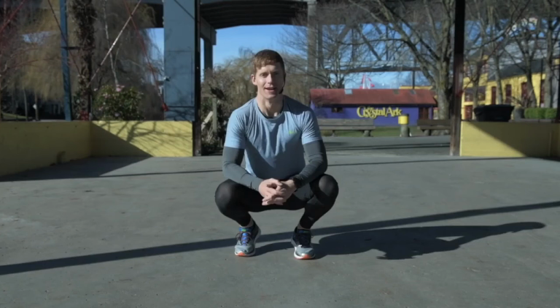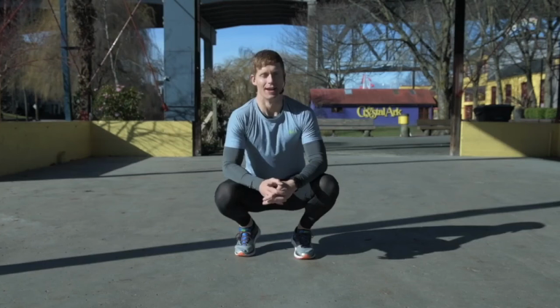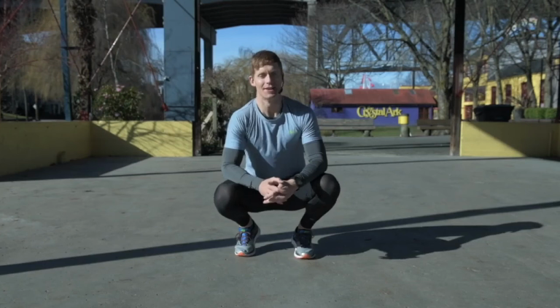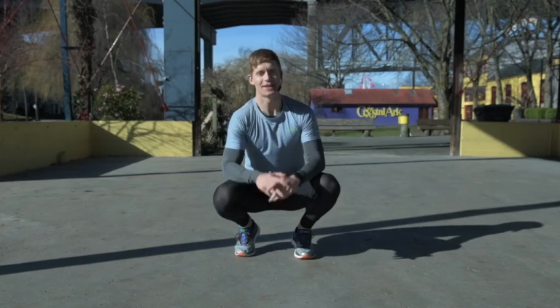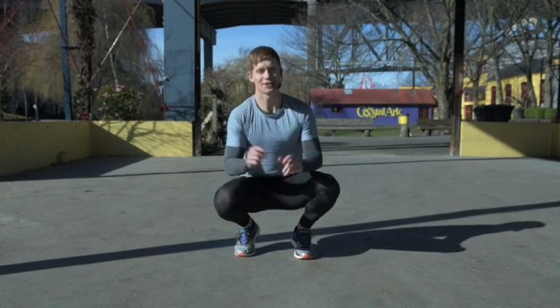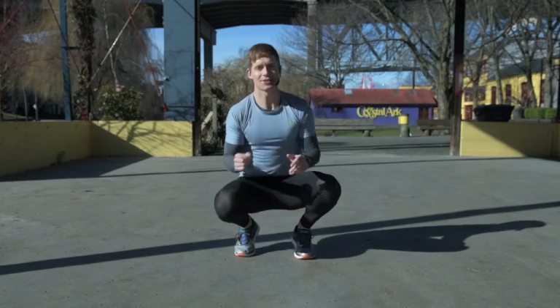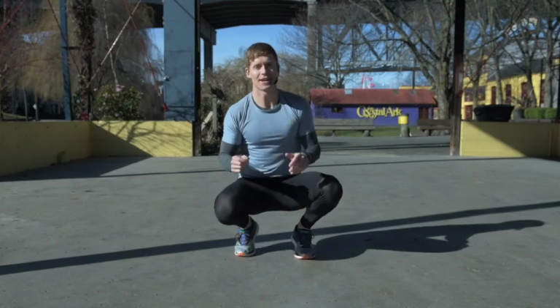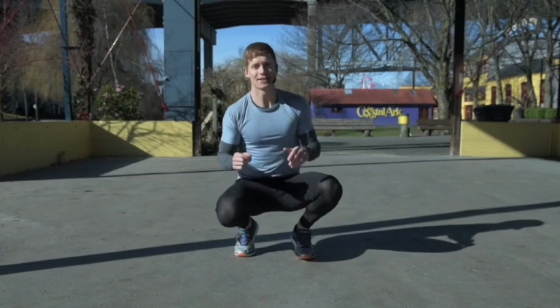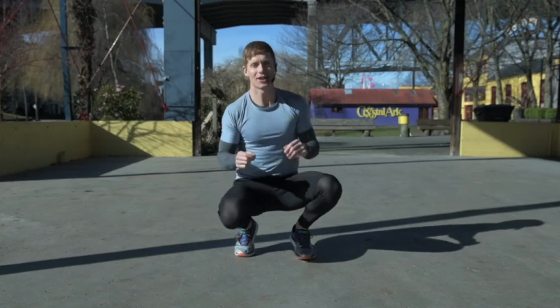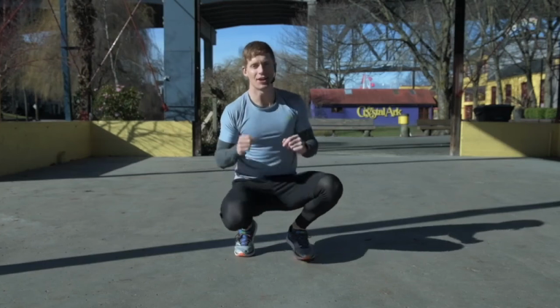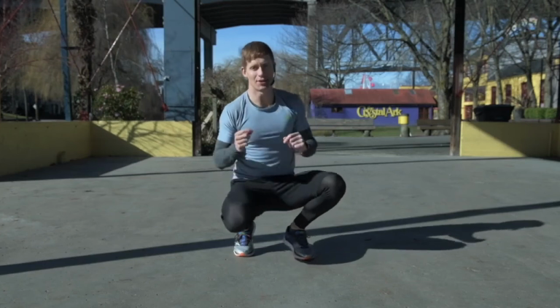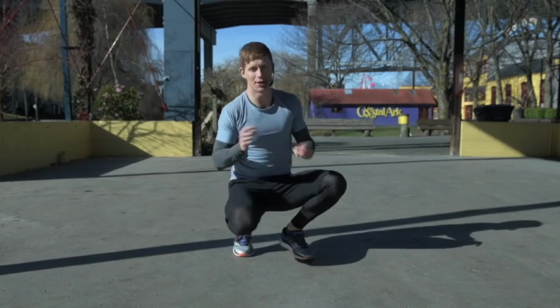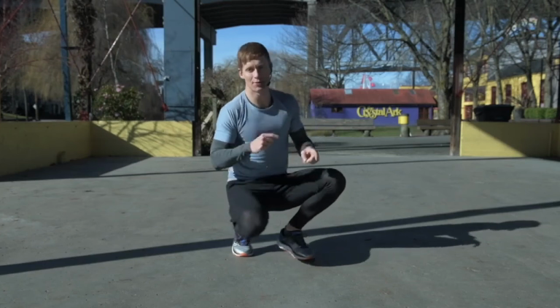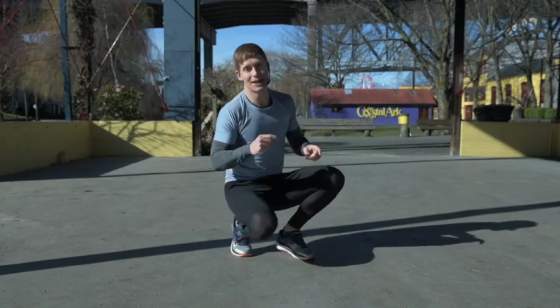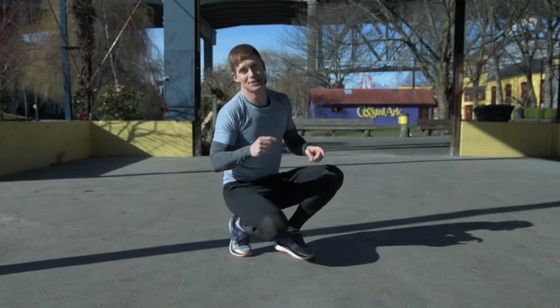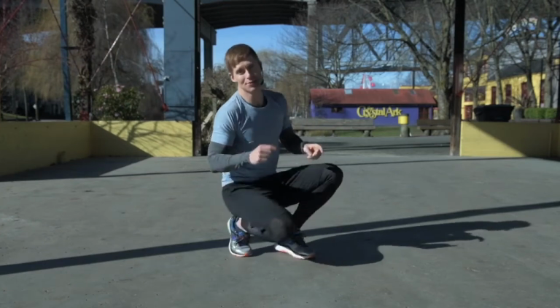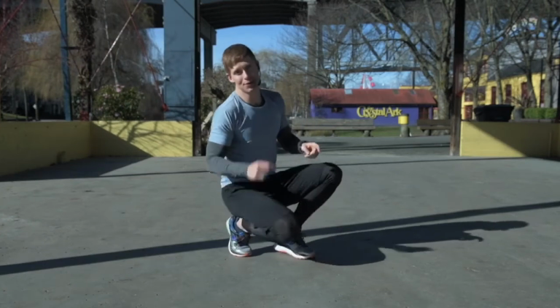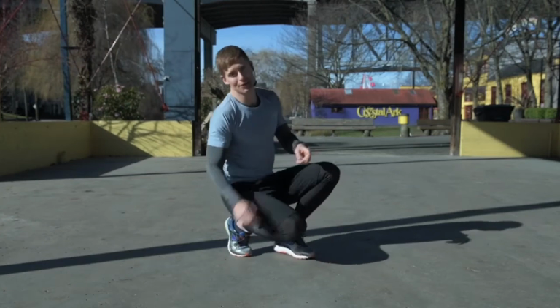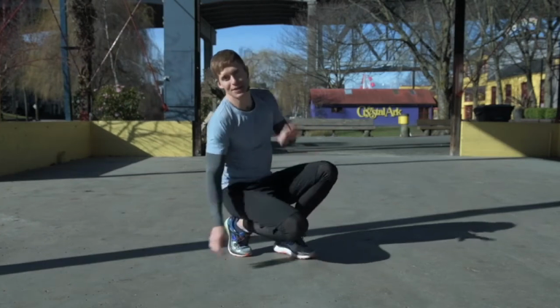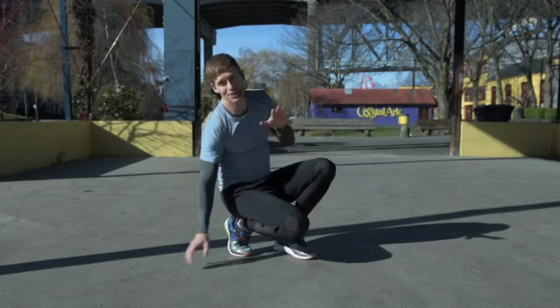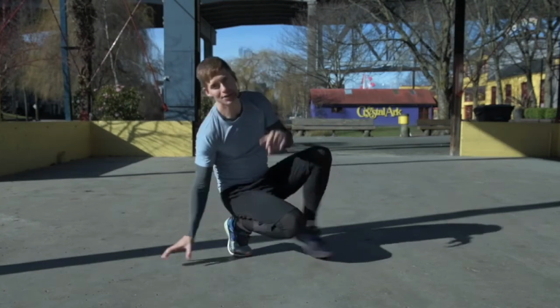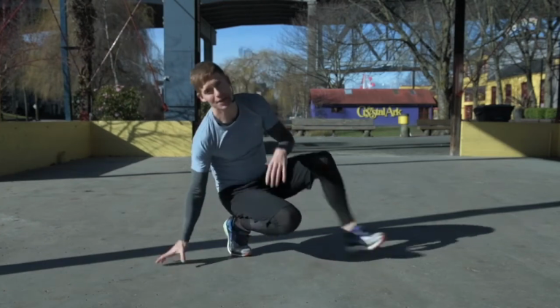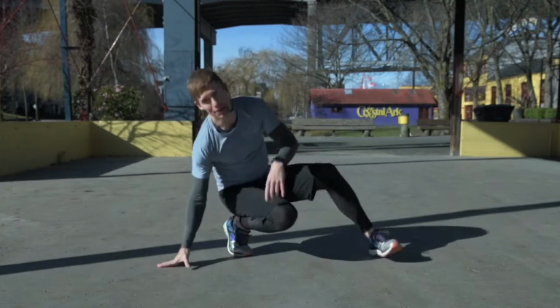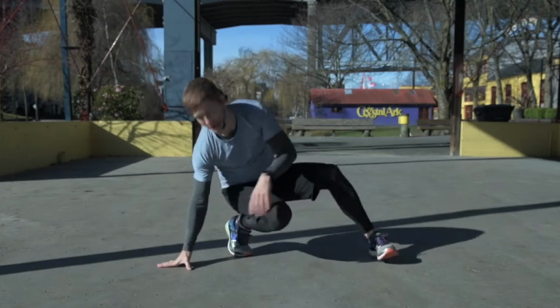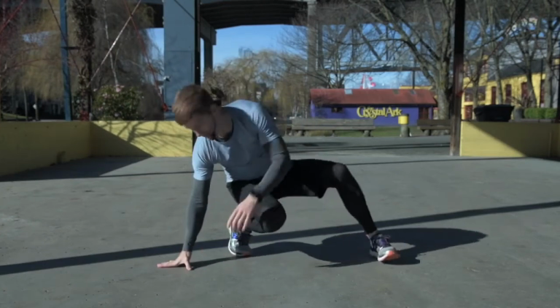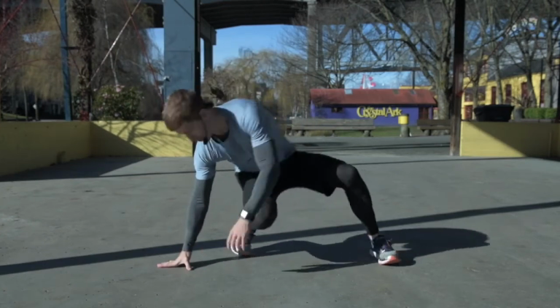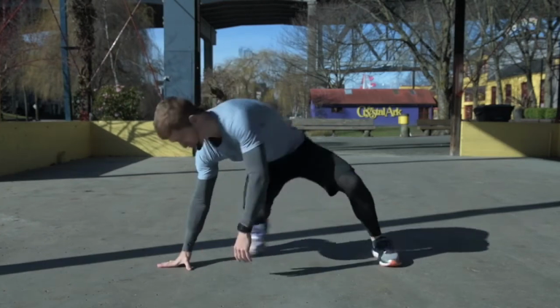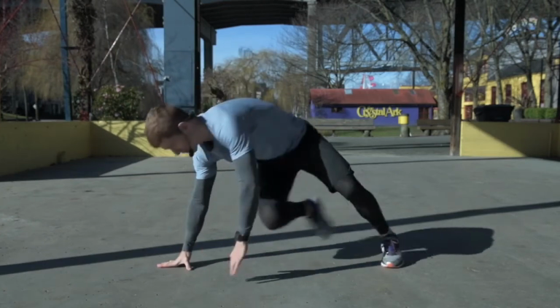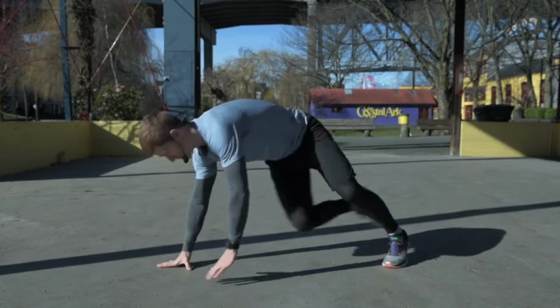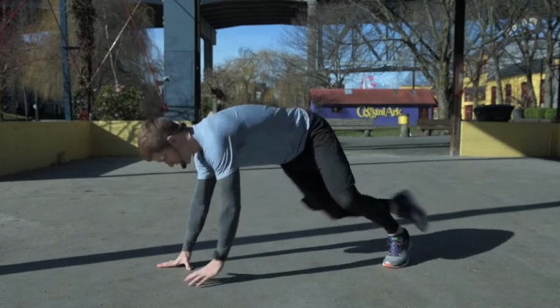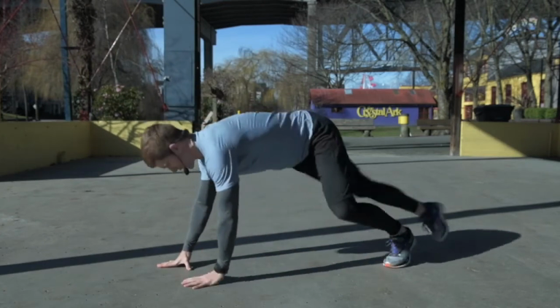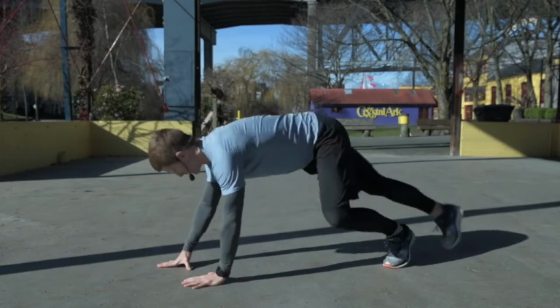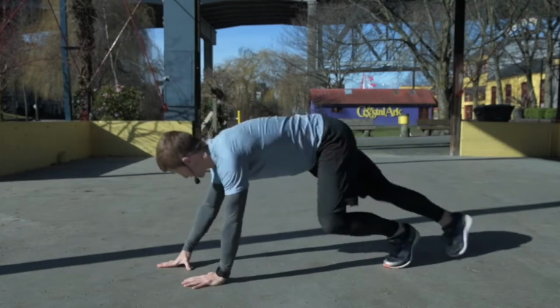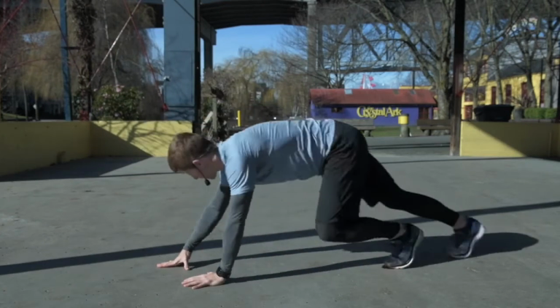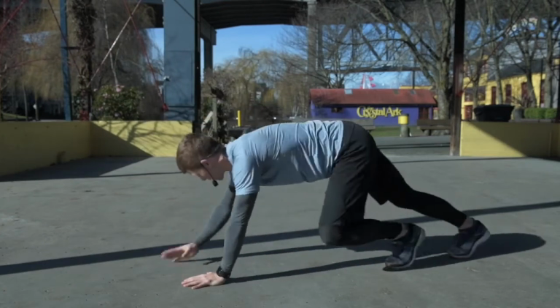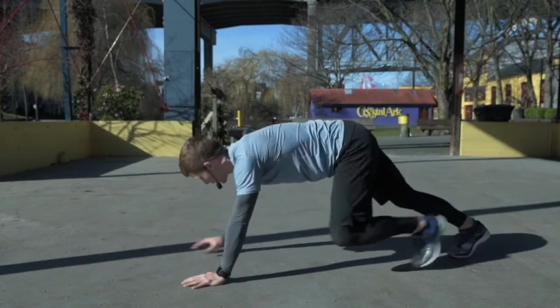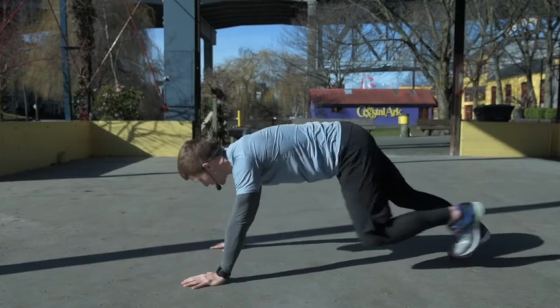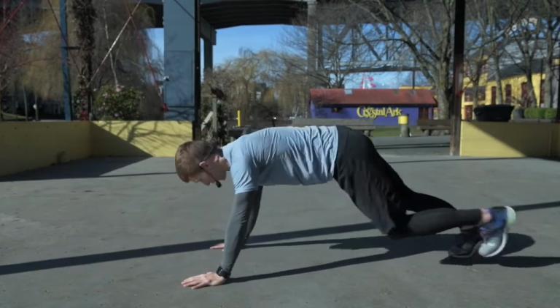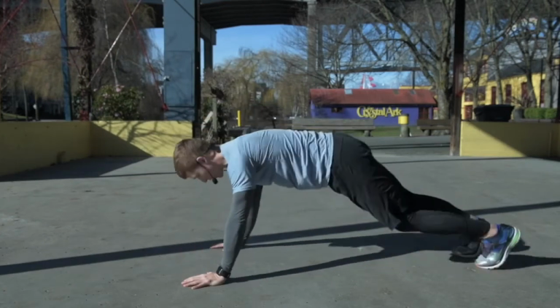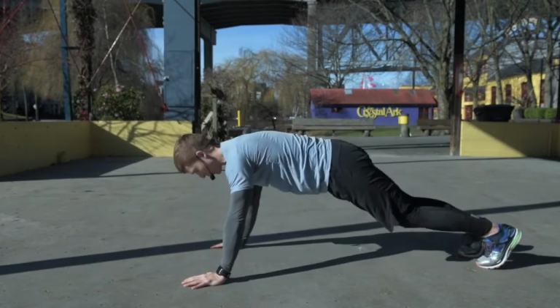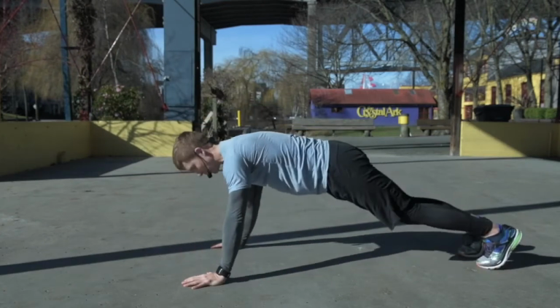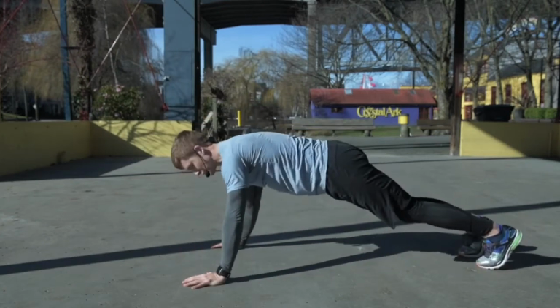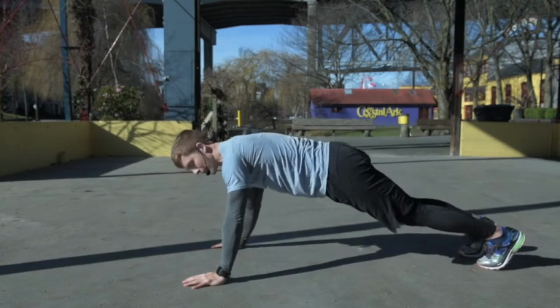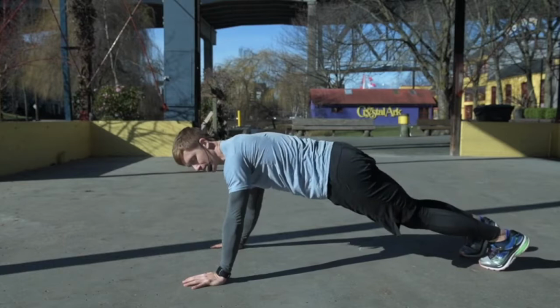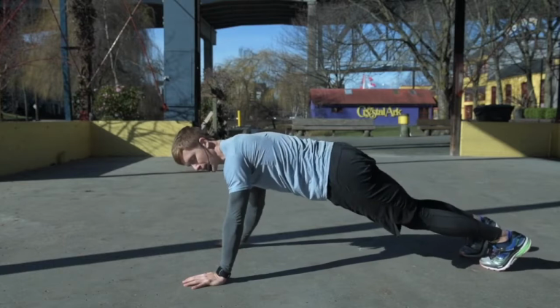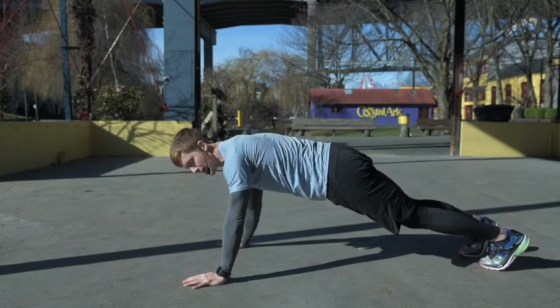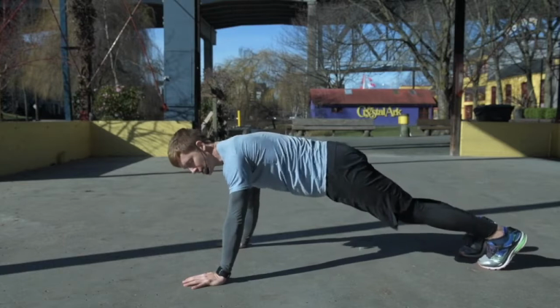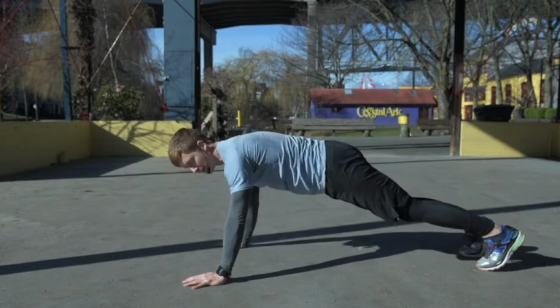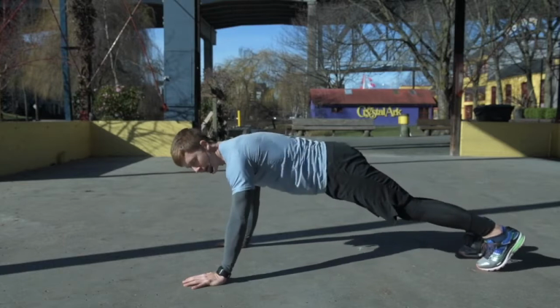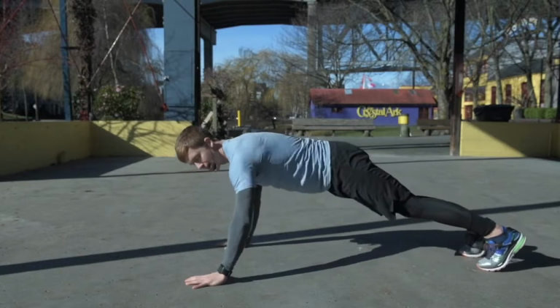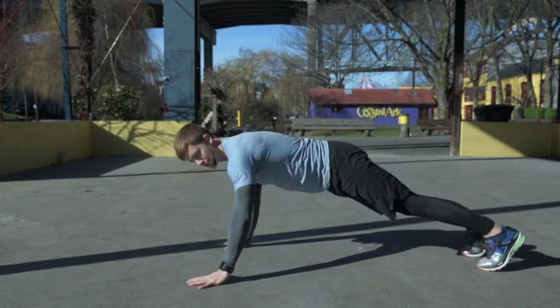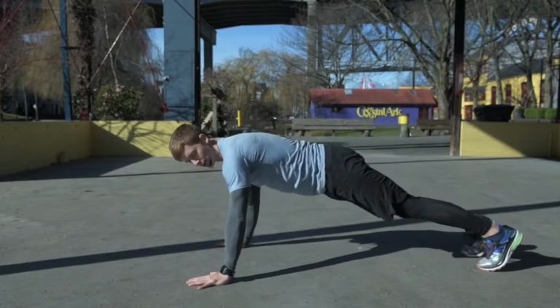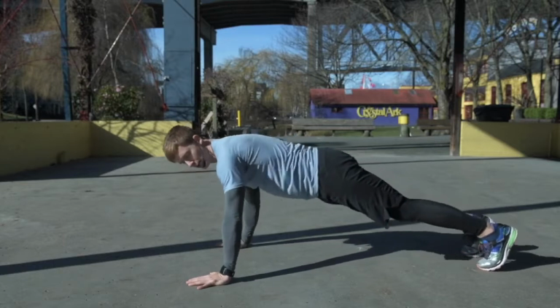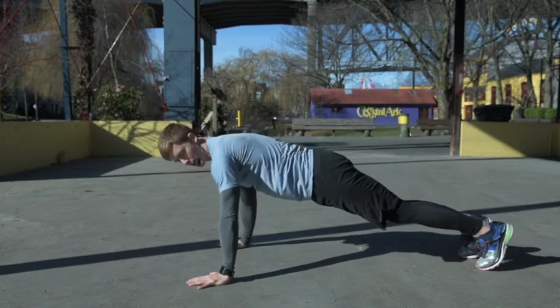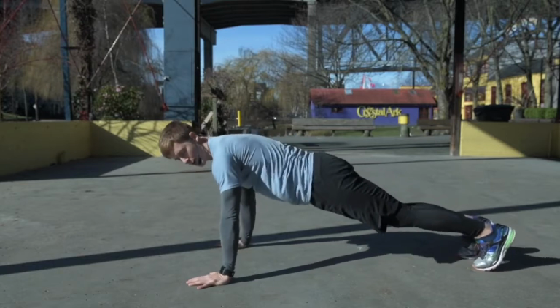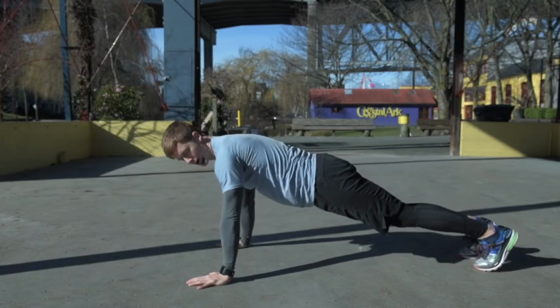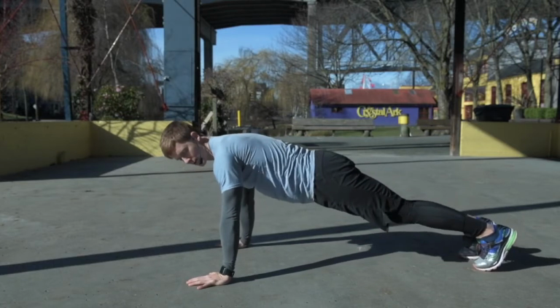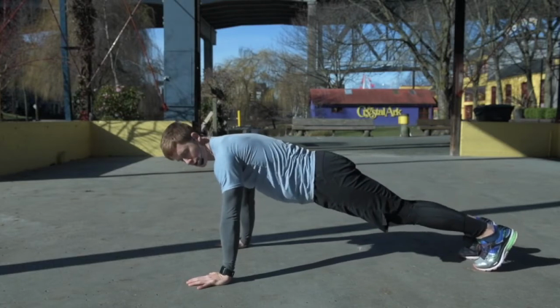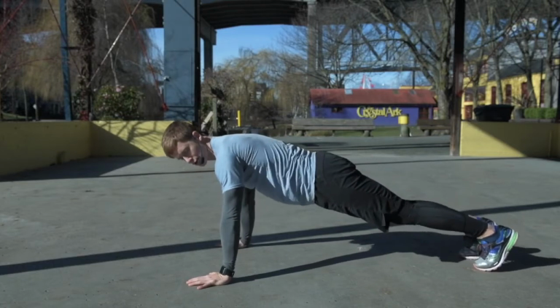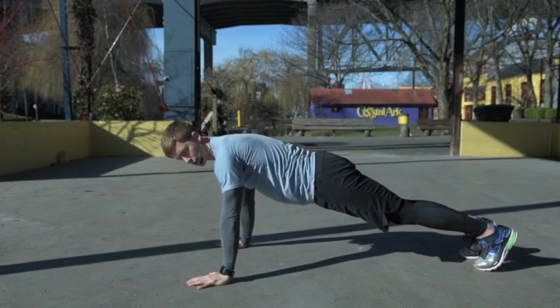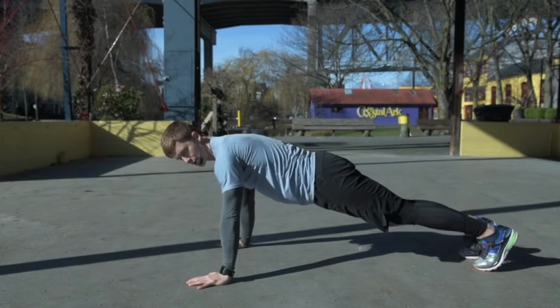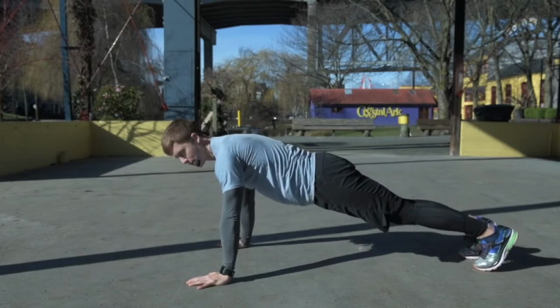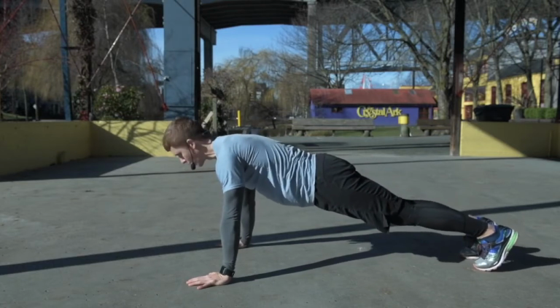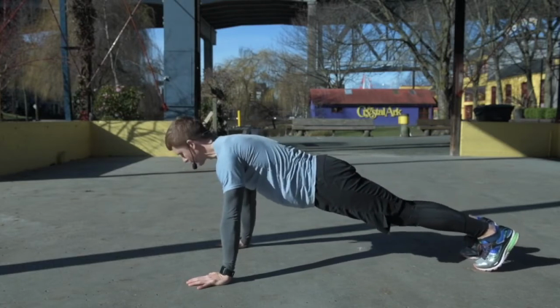This exercise is called a raise the roof and it starts out in a push-up position. I'm going to go into a regular push-up, with my hands a little bit wider than my shoulder width apart.